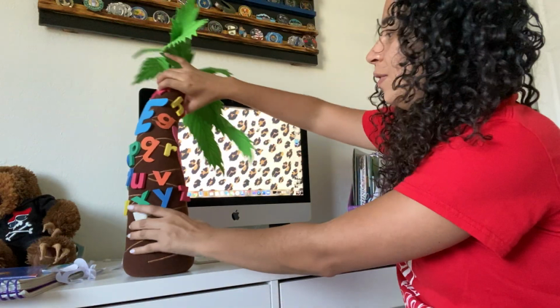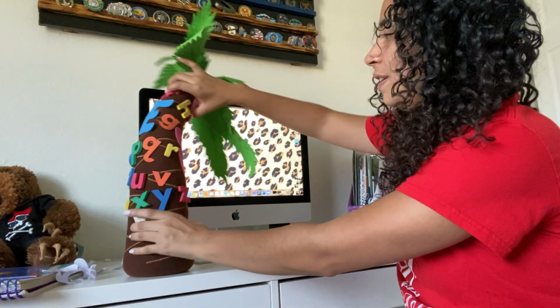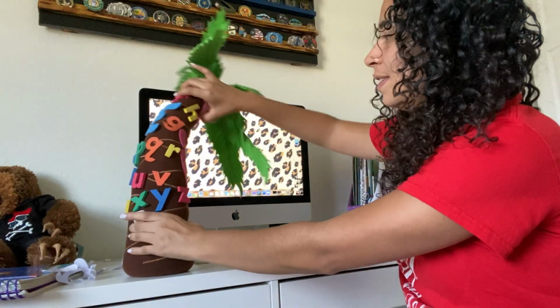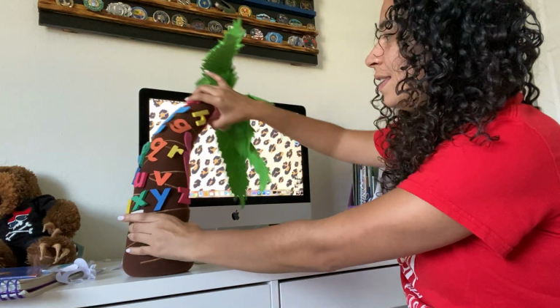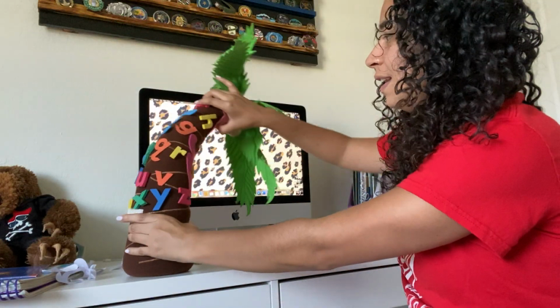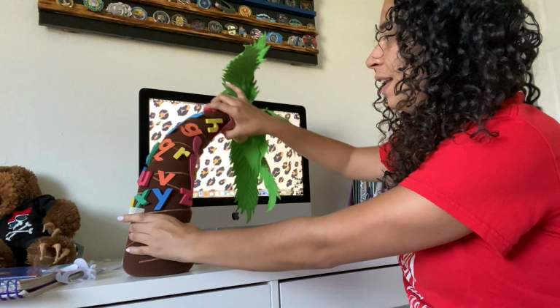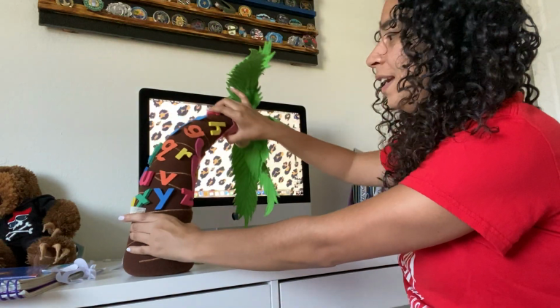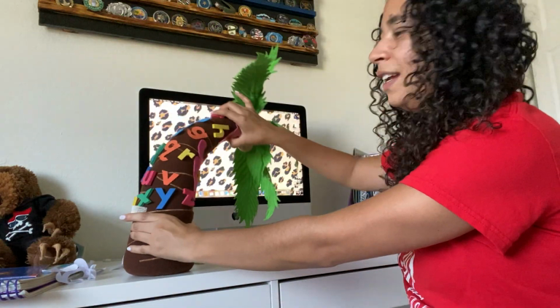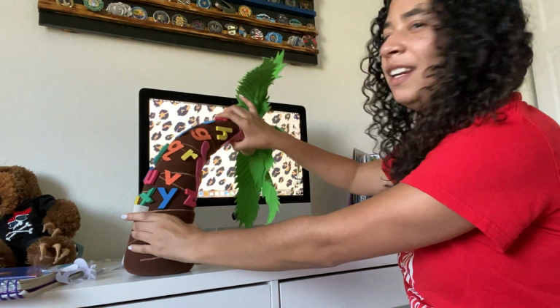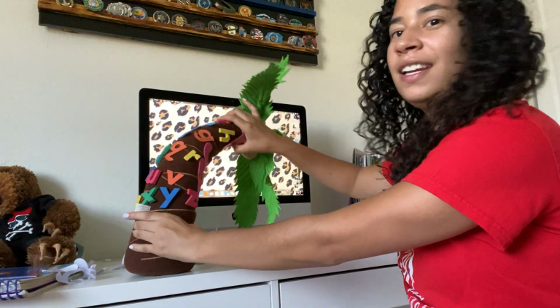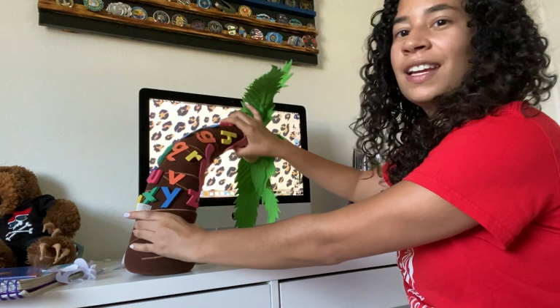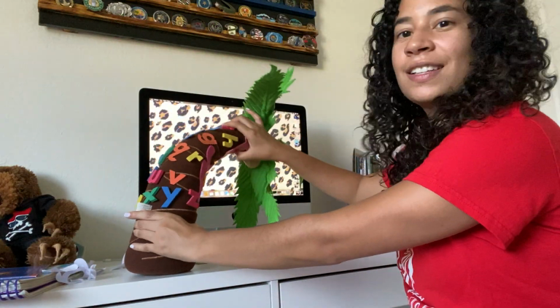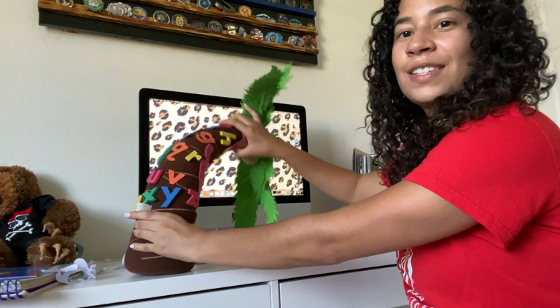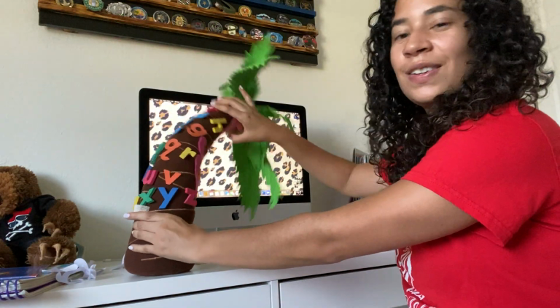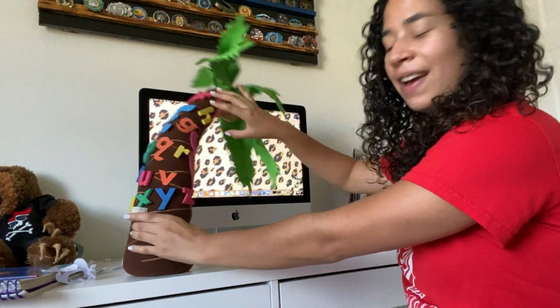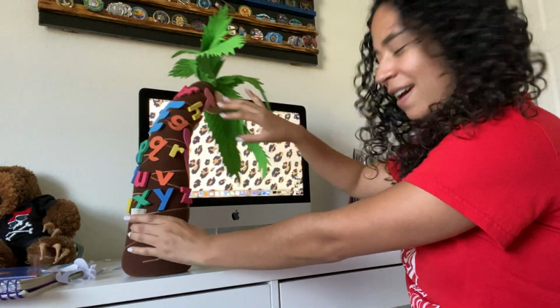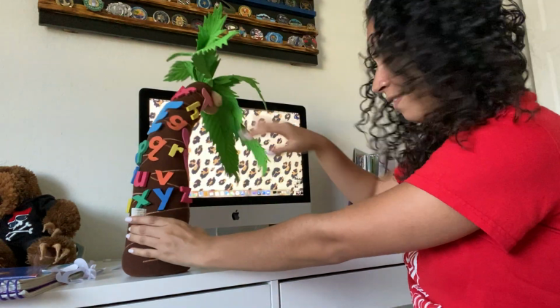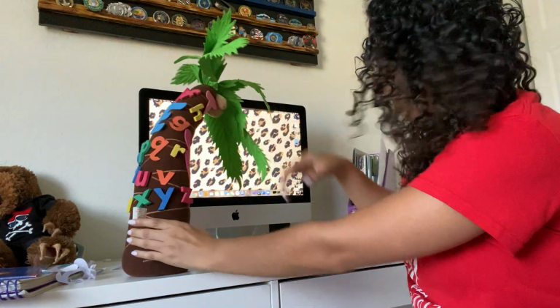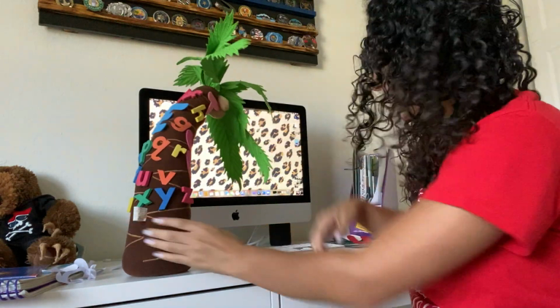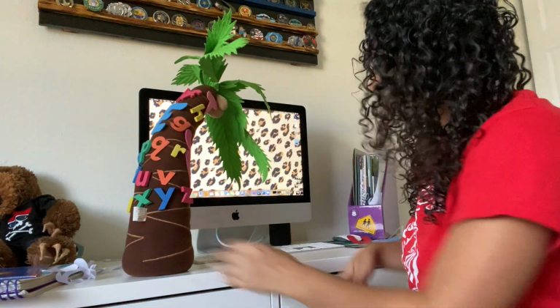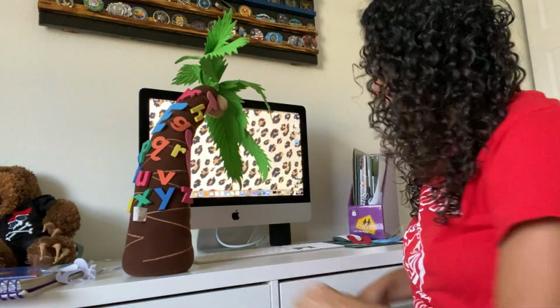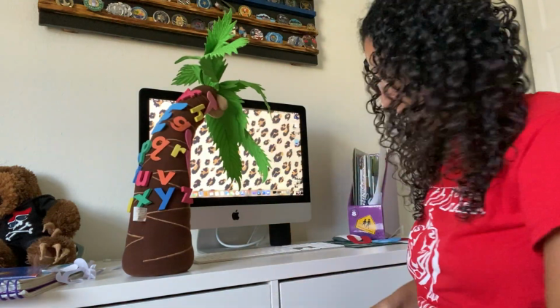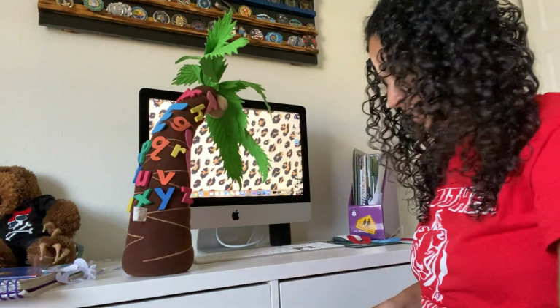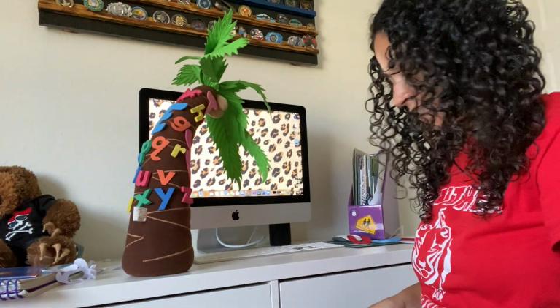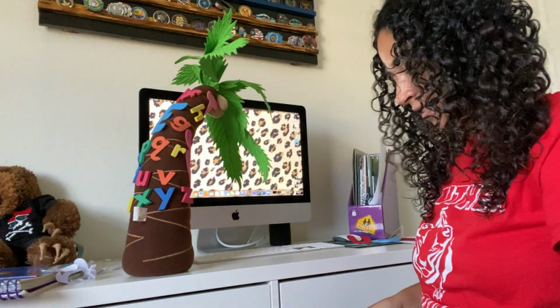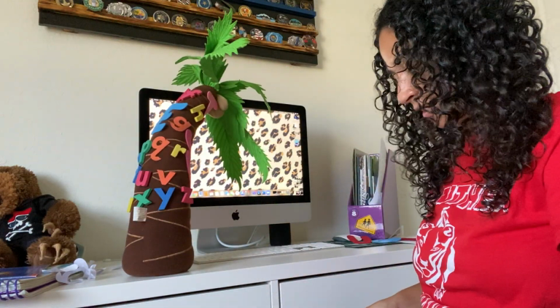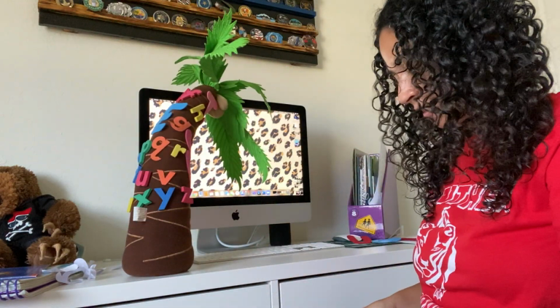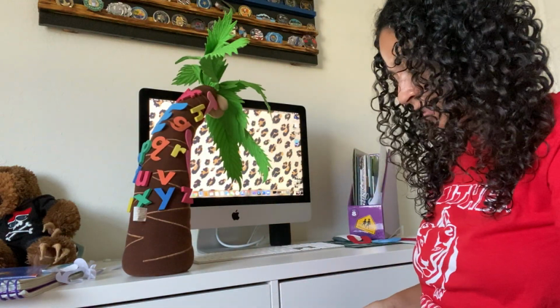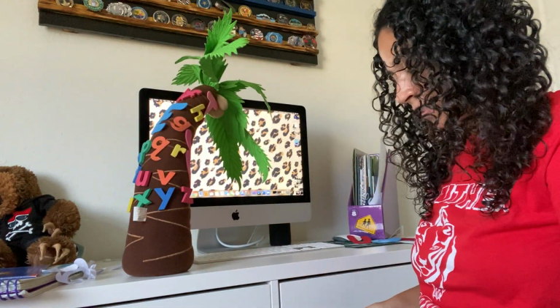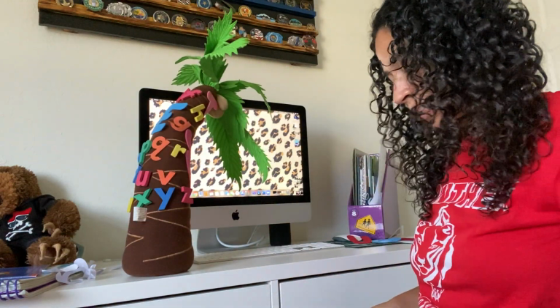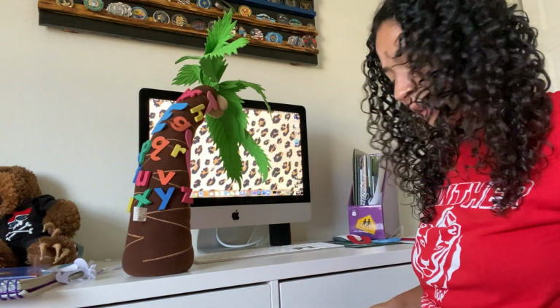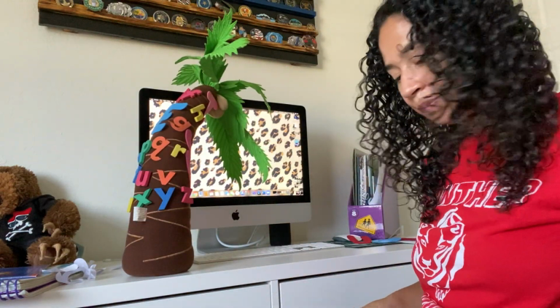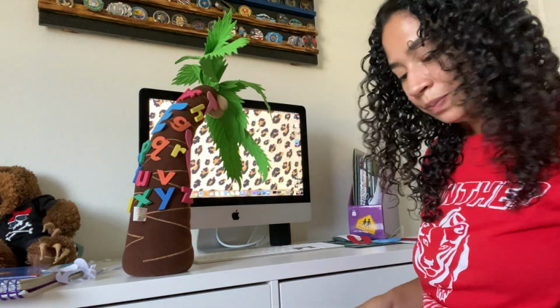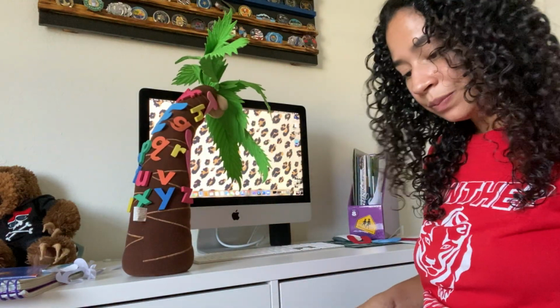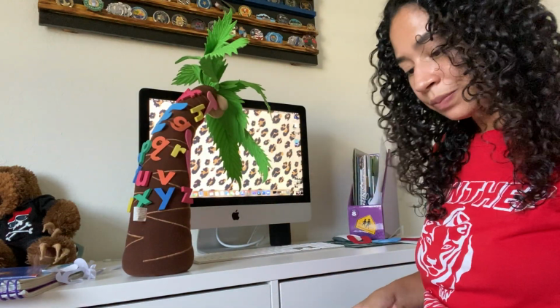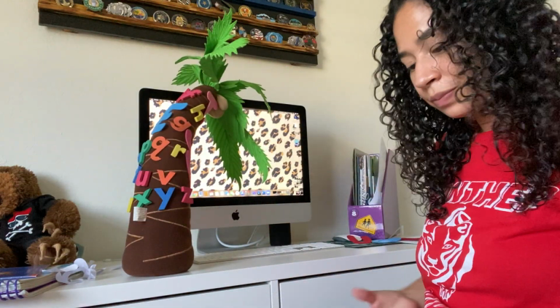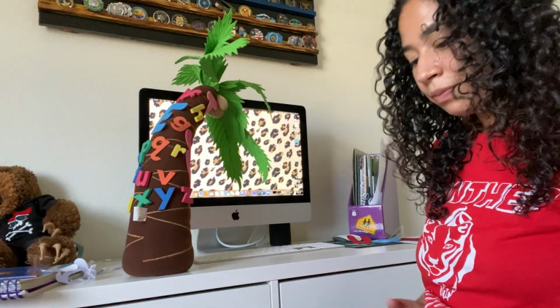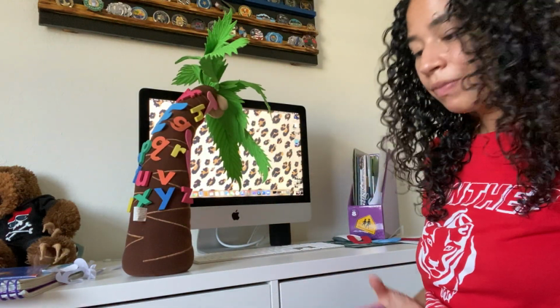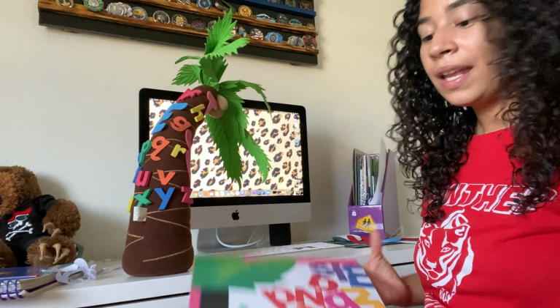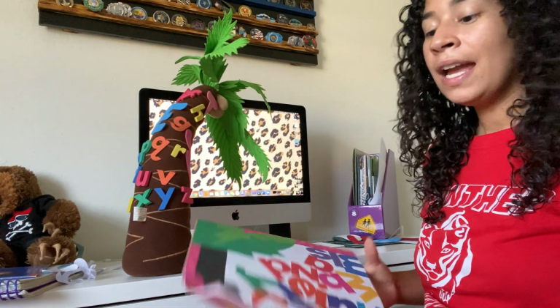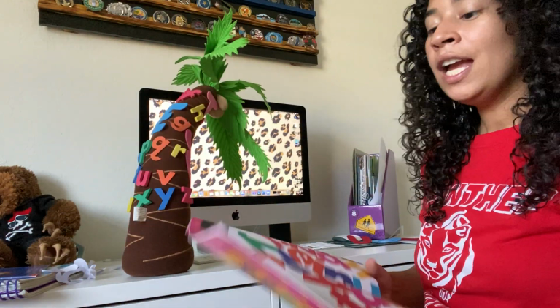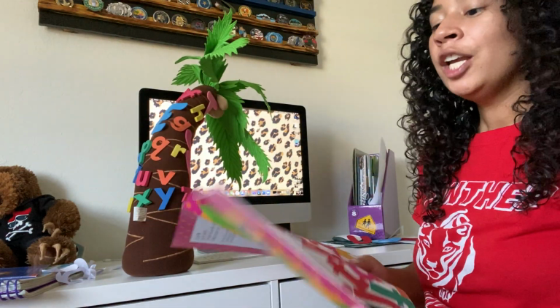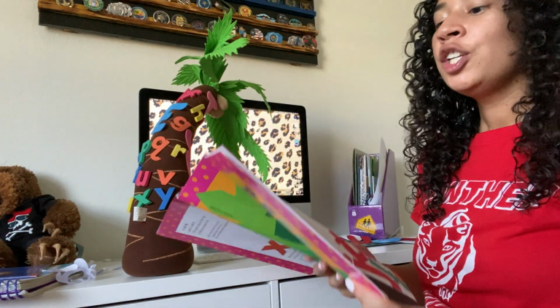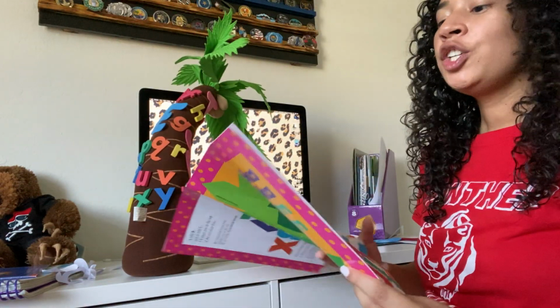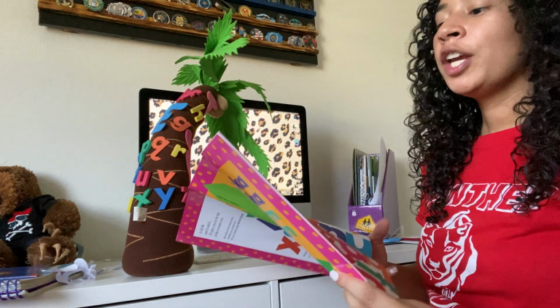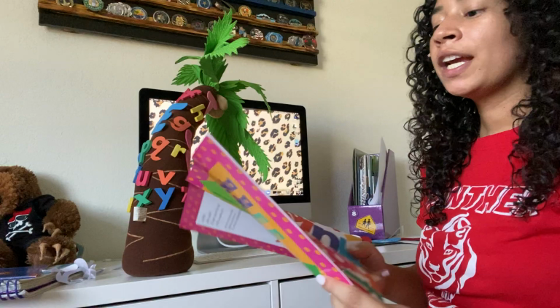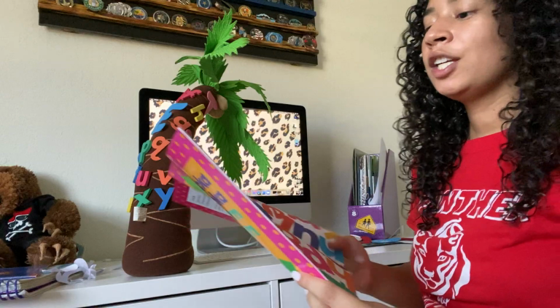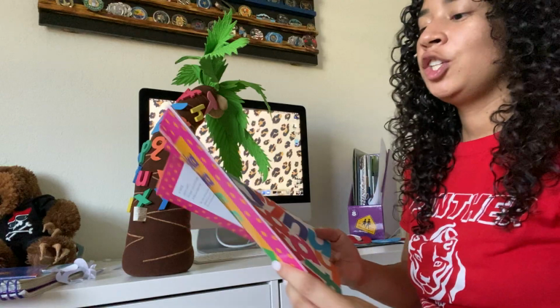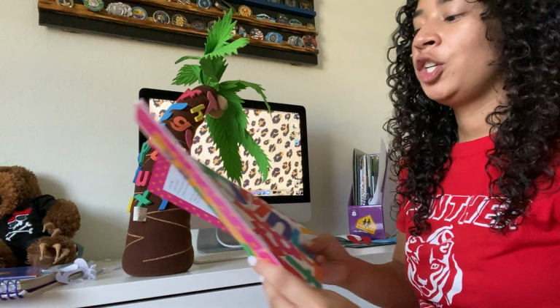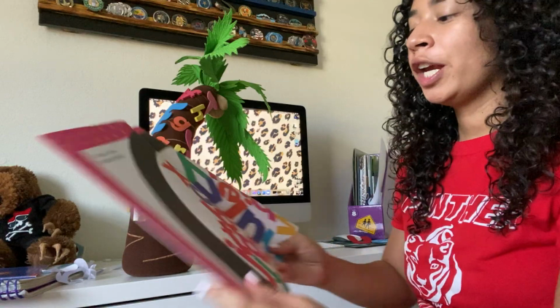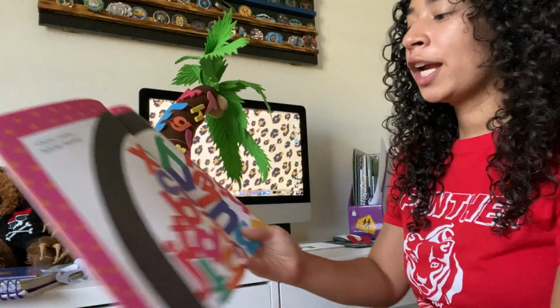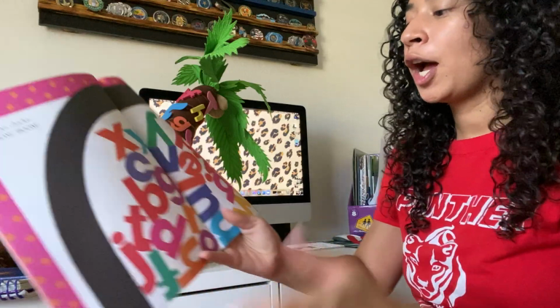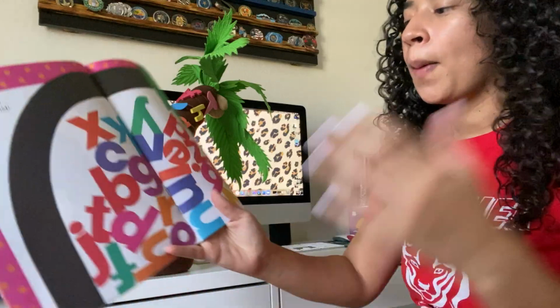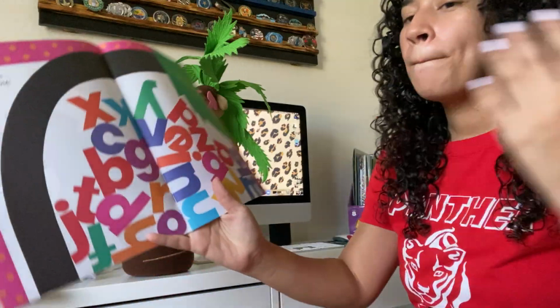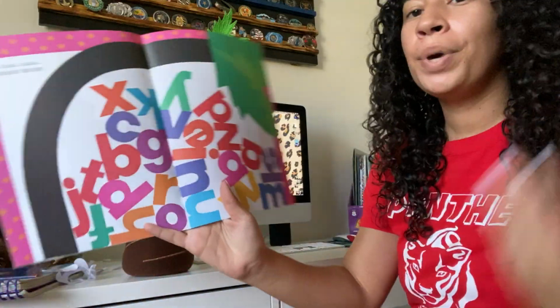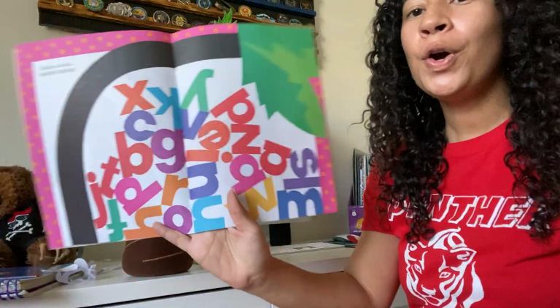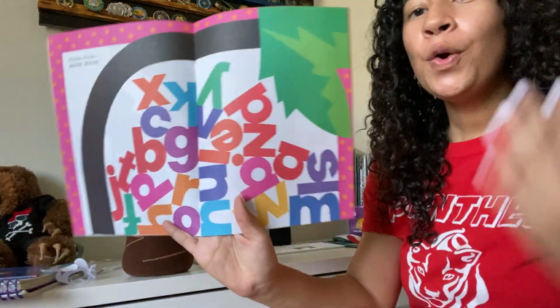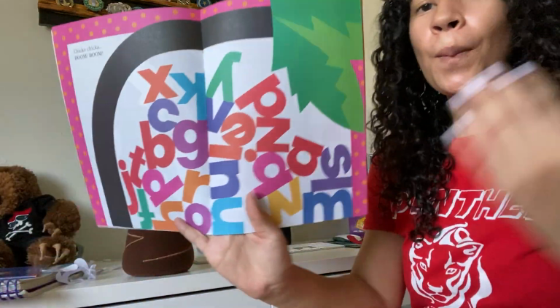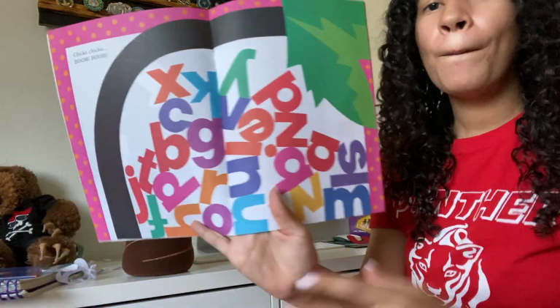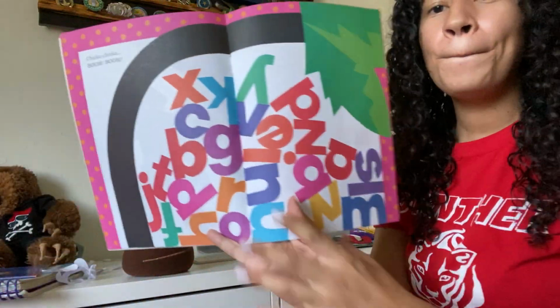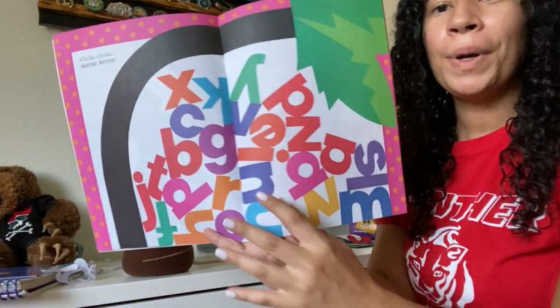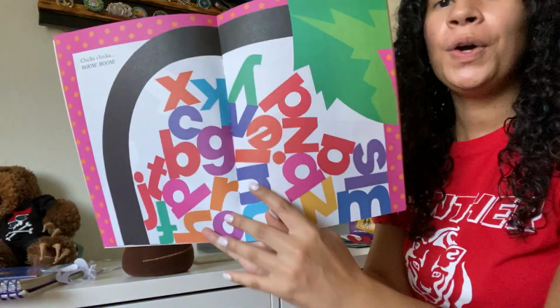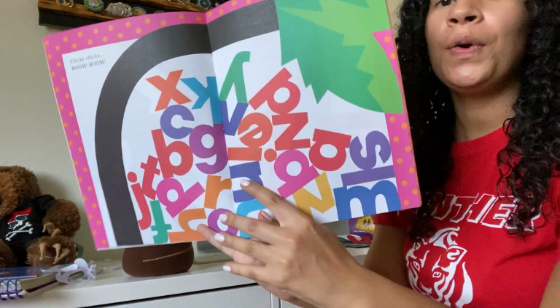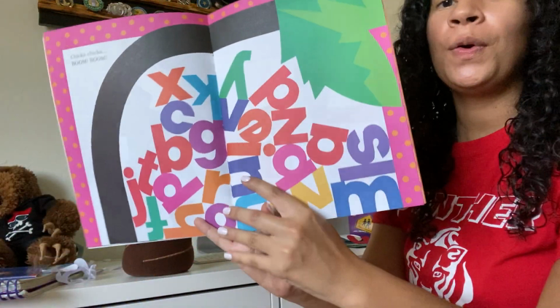The tree's leaning — it's too heavy. Chicka Chicka Boom Boom.